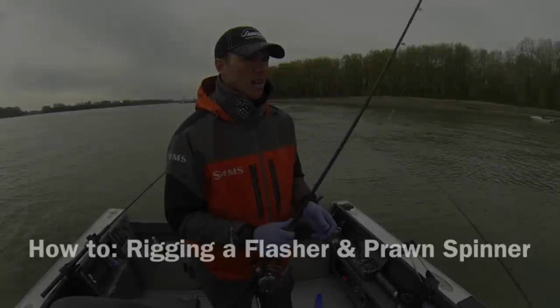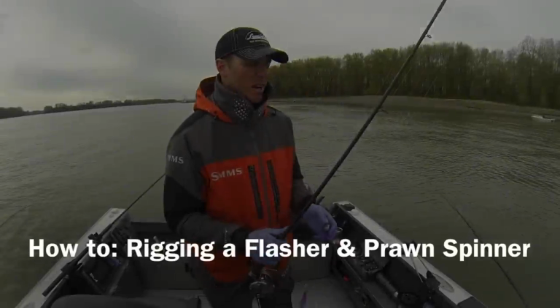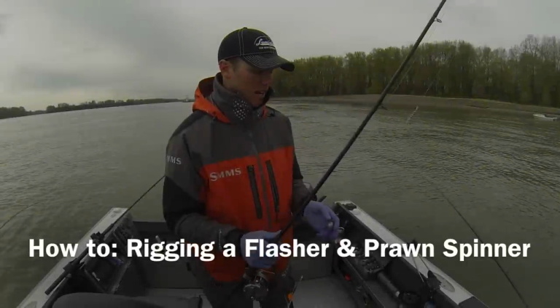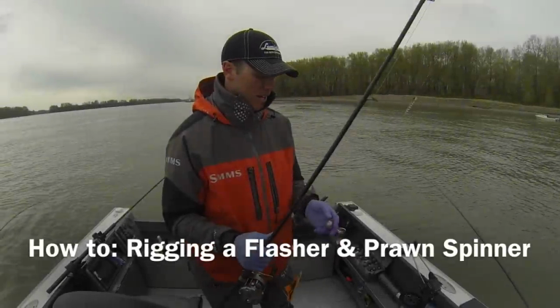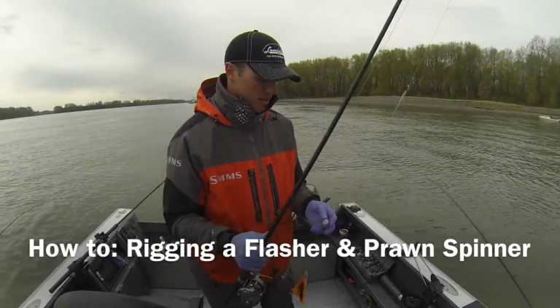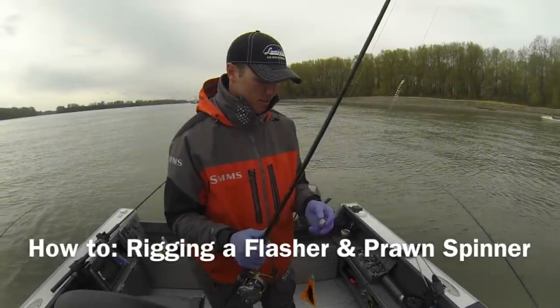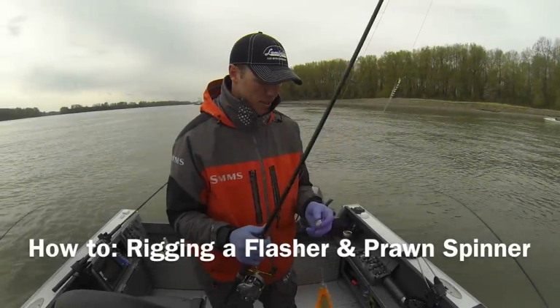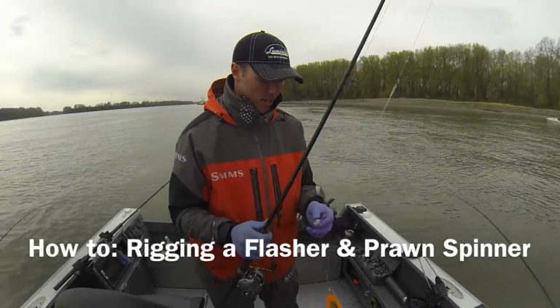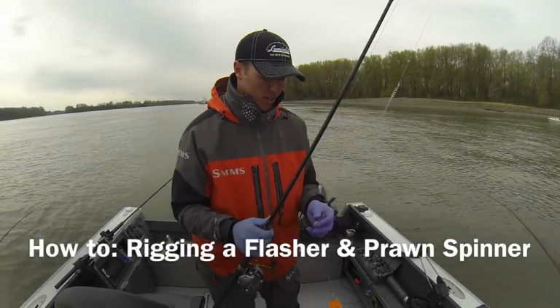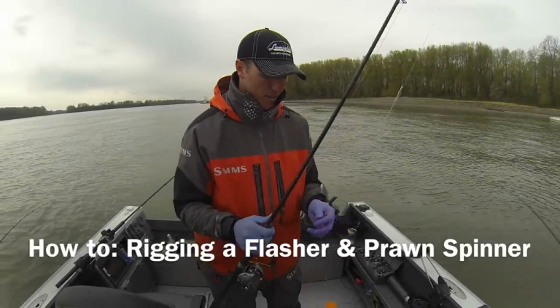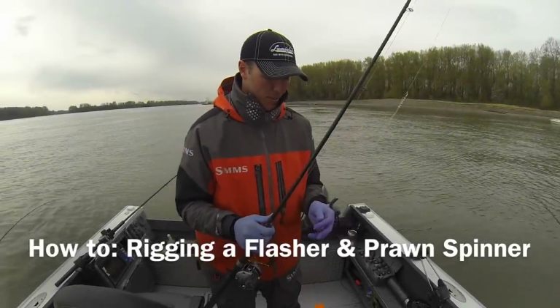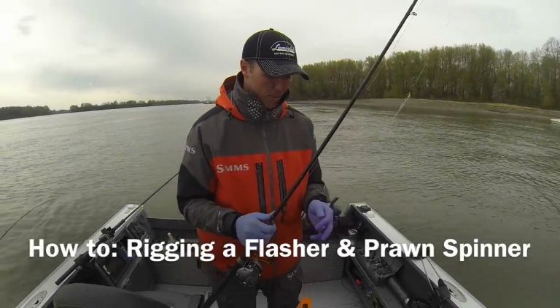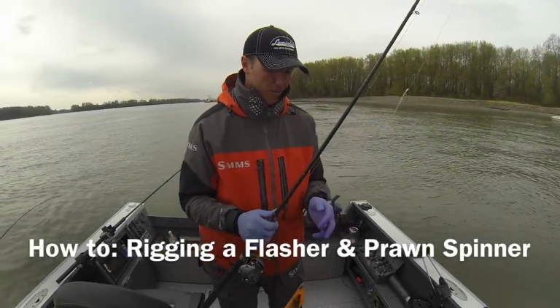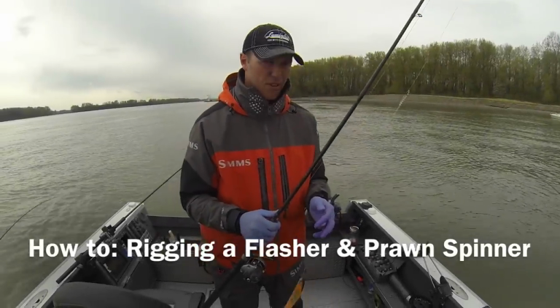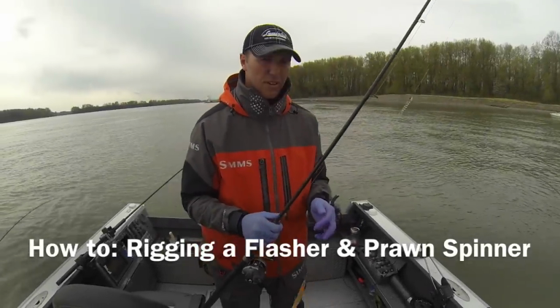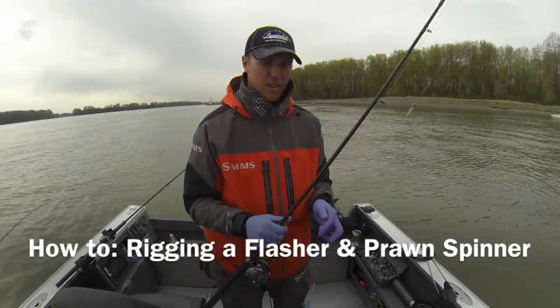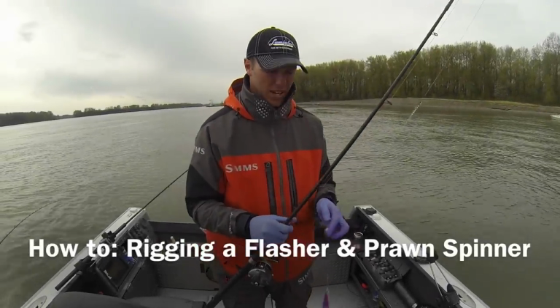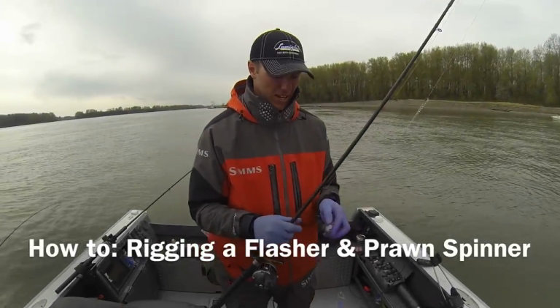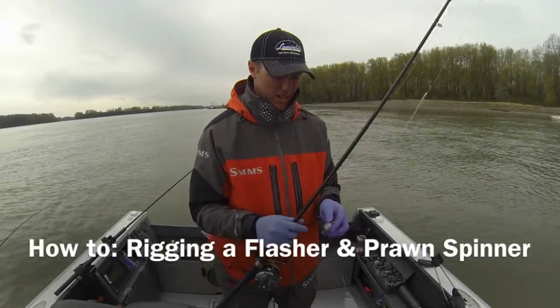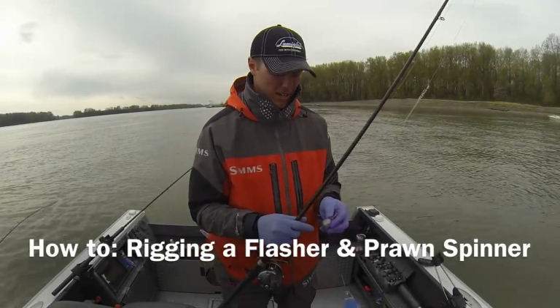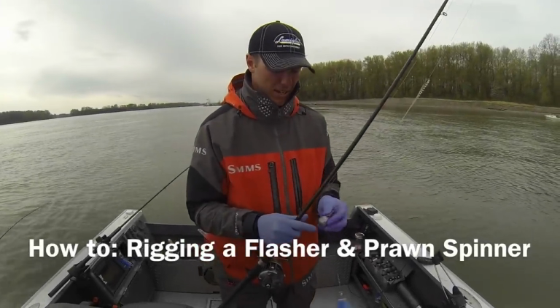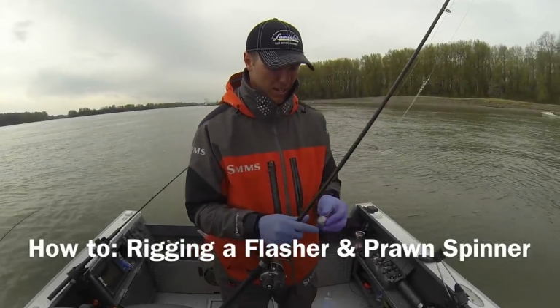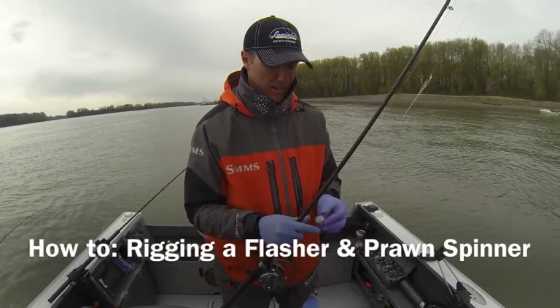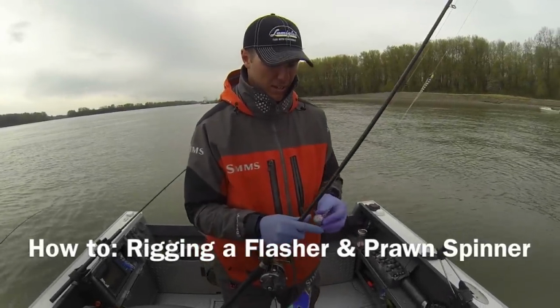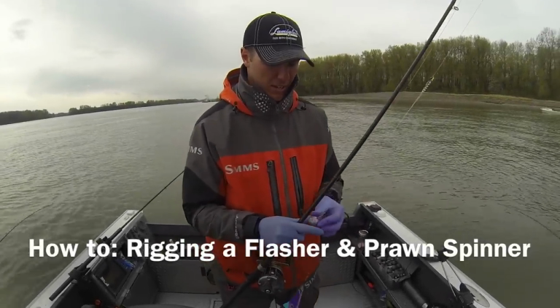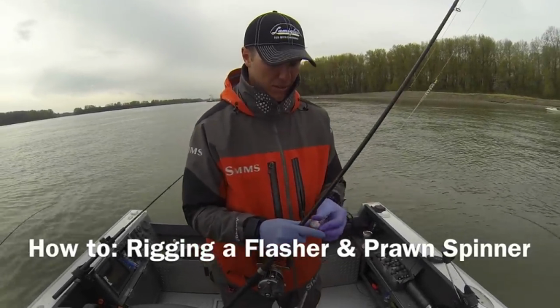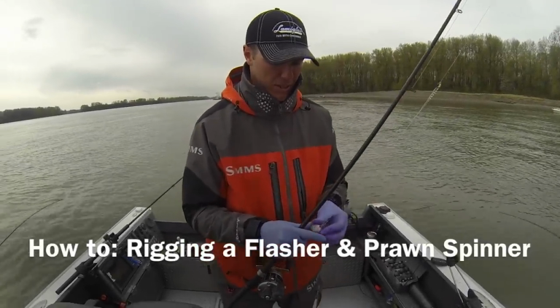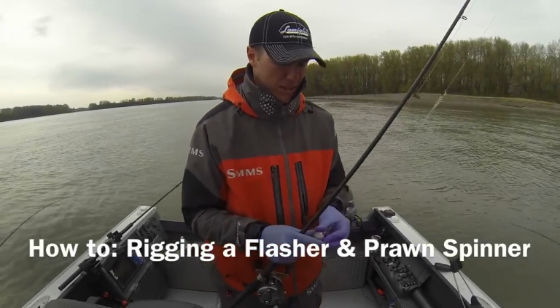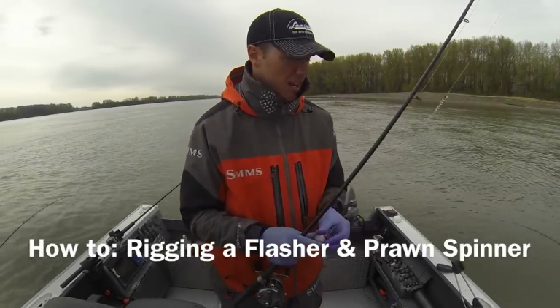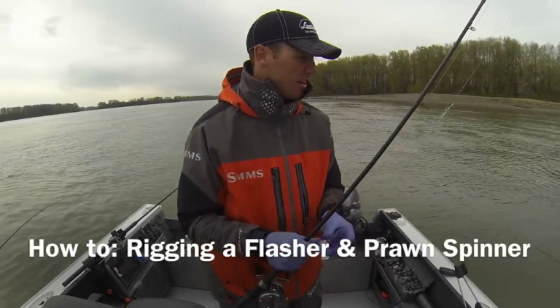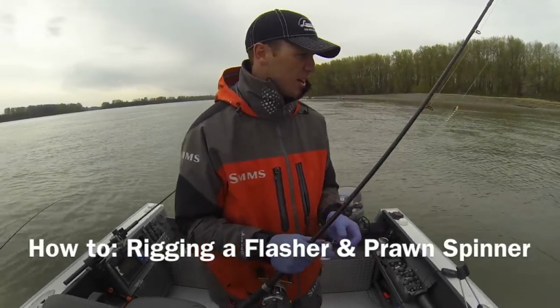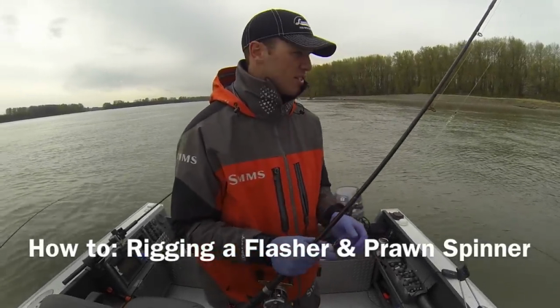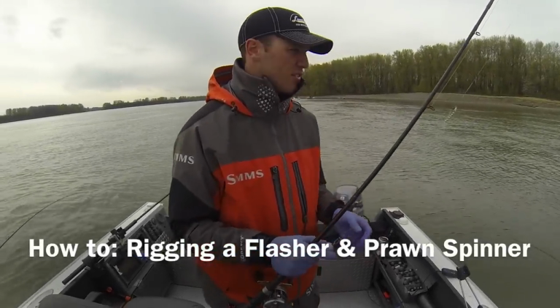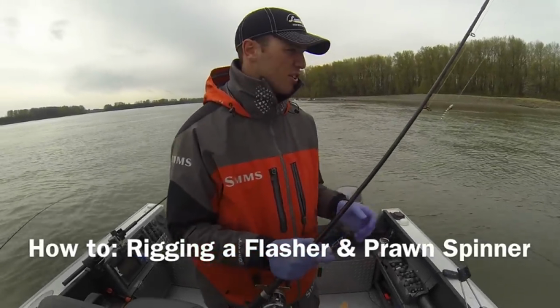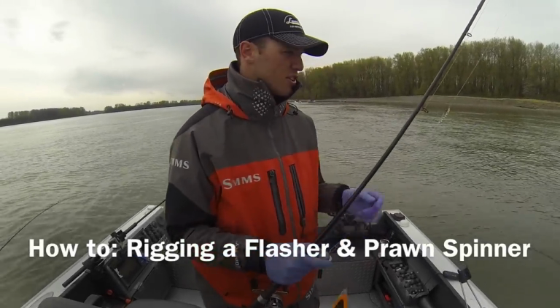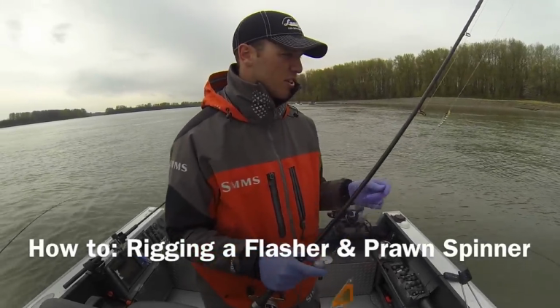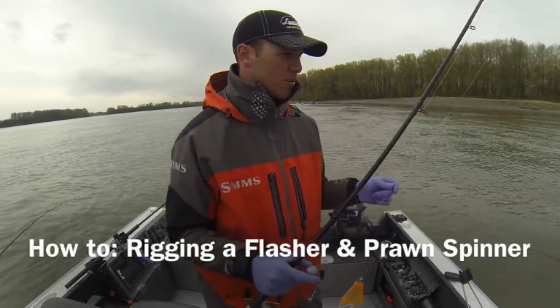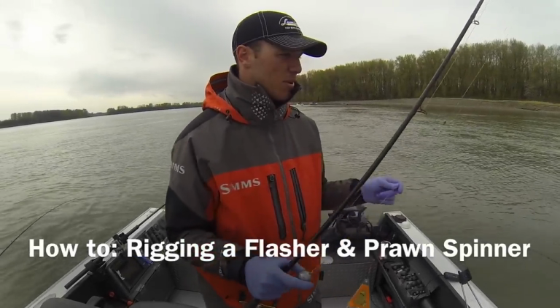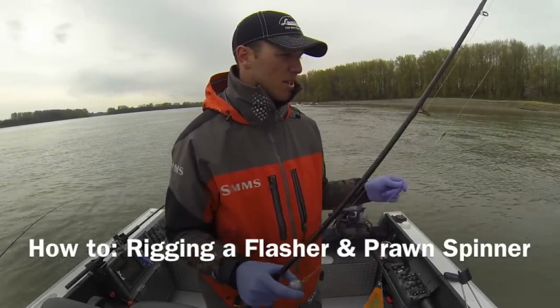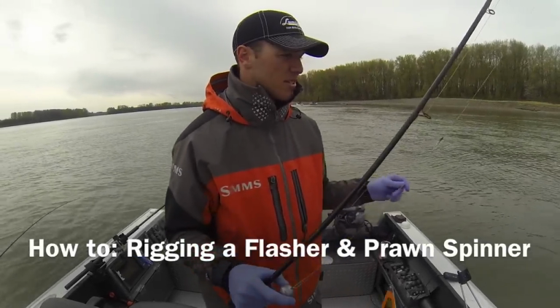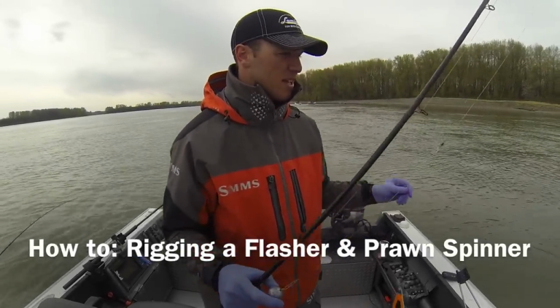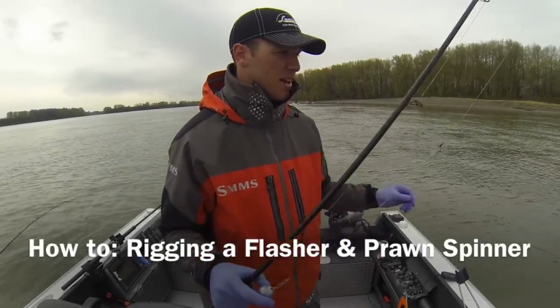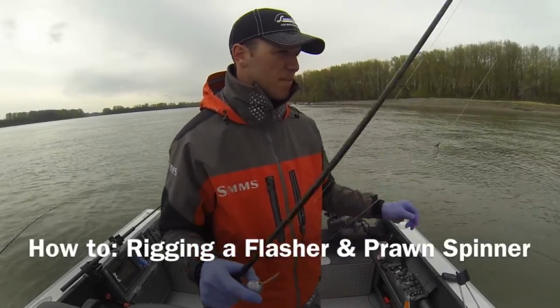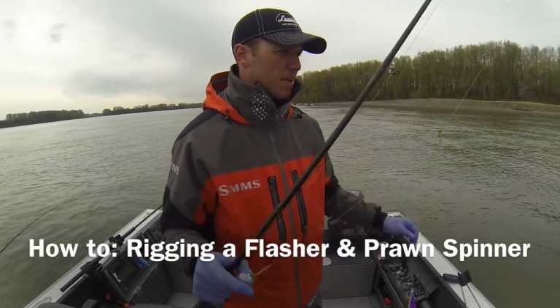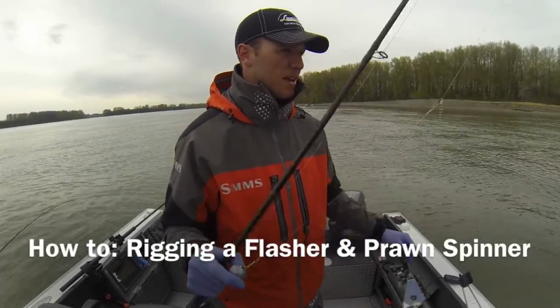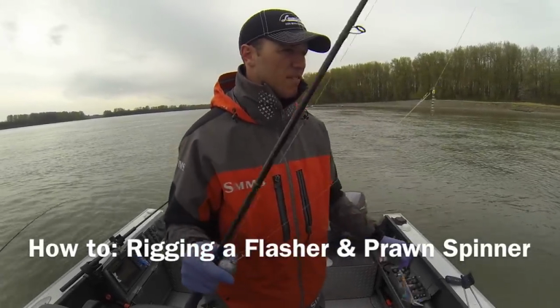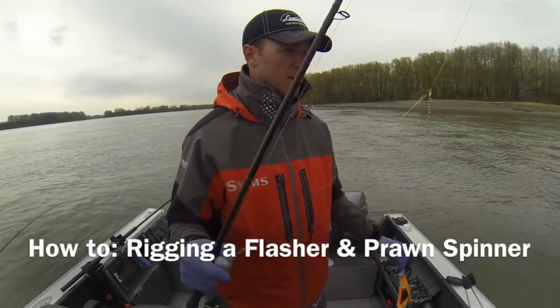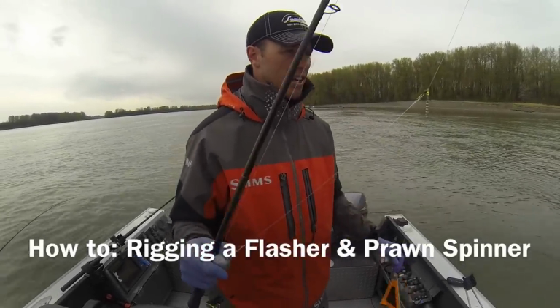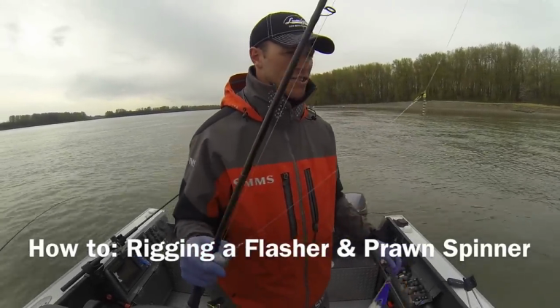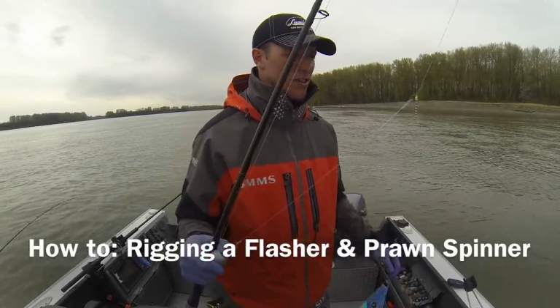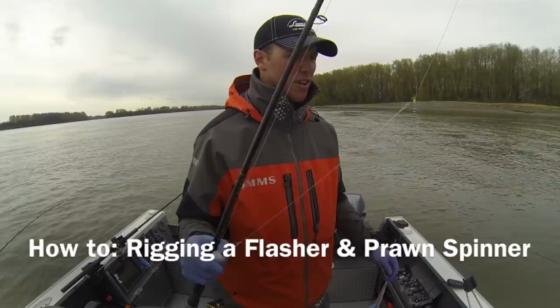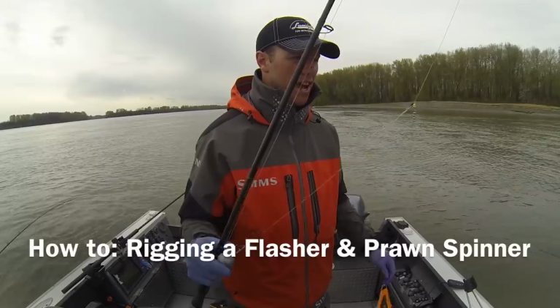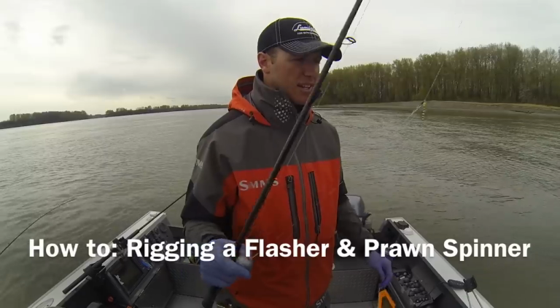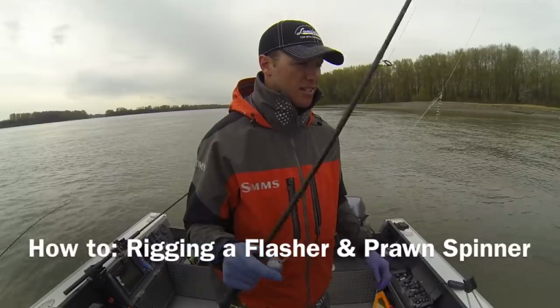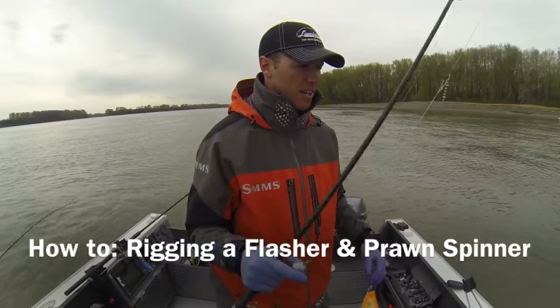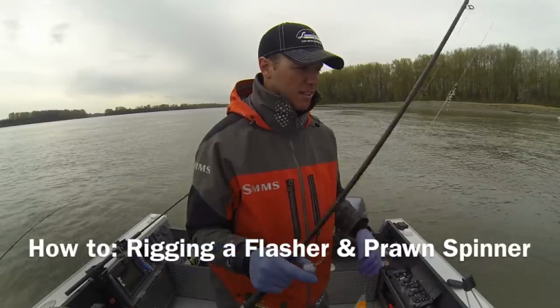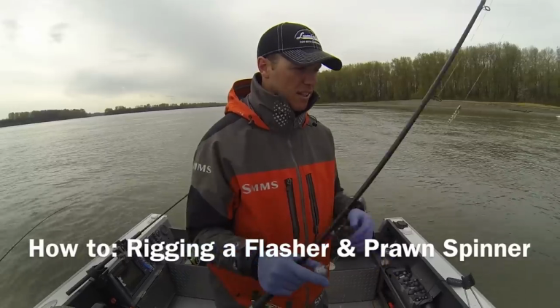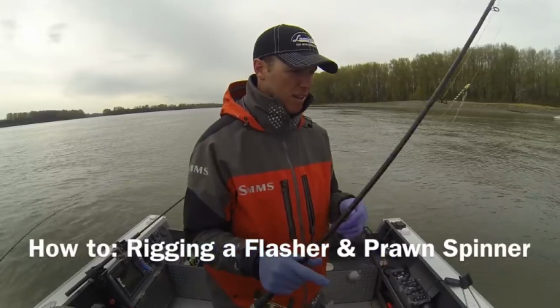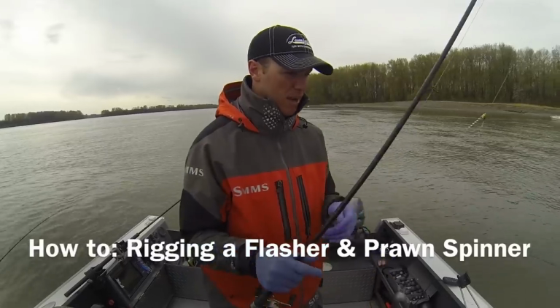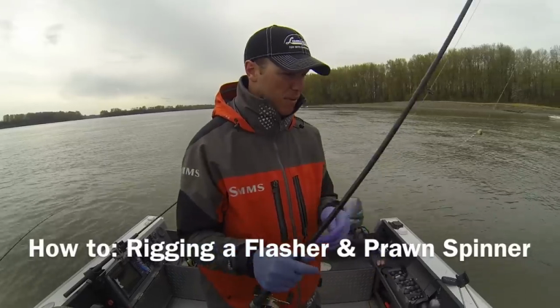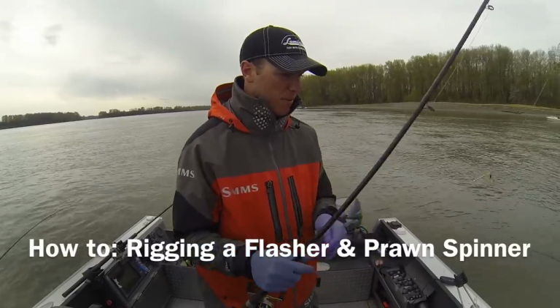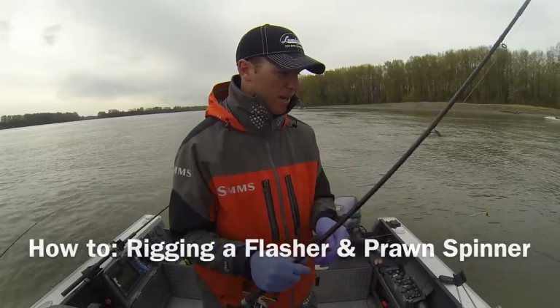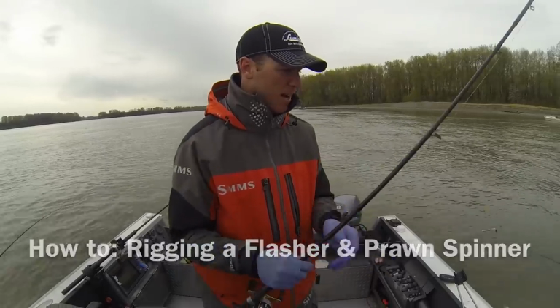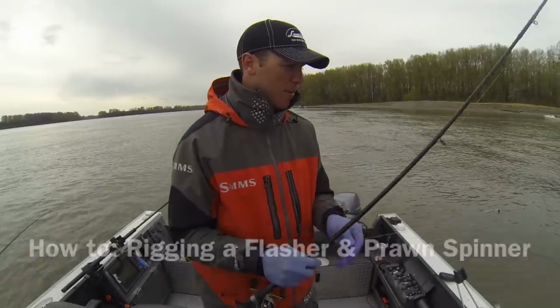Alright guys, so we're here on the Columbia River and just caught a nice fish on a prawn setup that I figured I'd show you addicts out there and how we rig up.